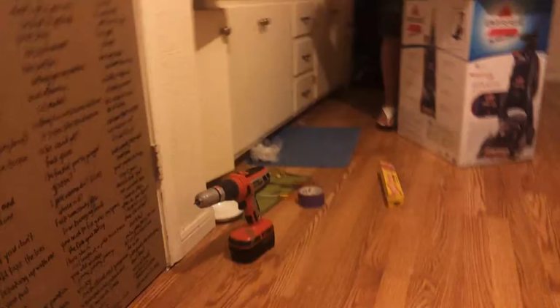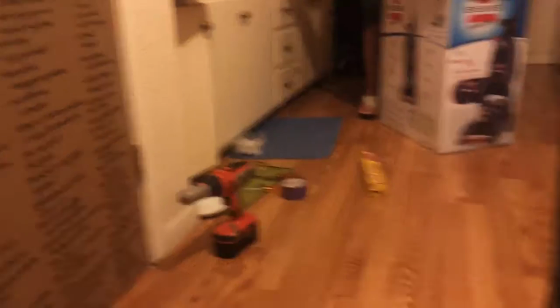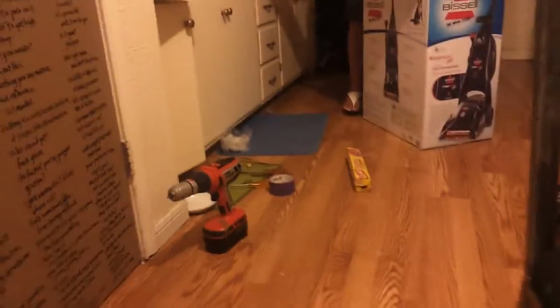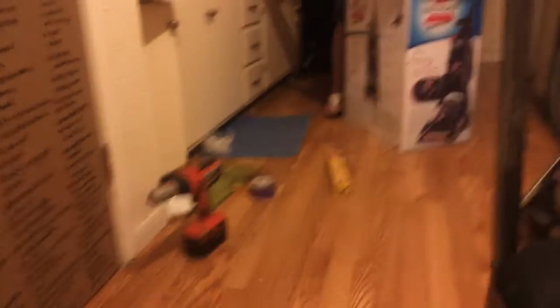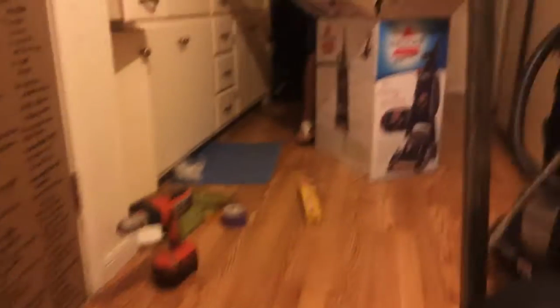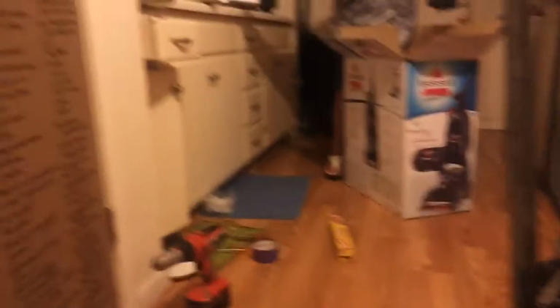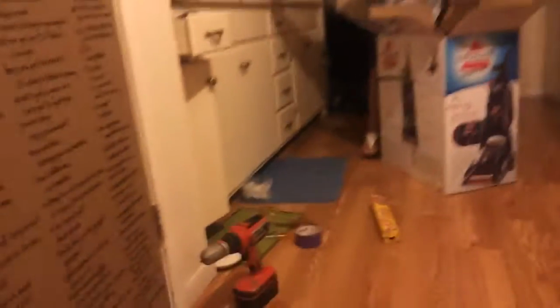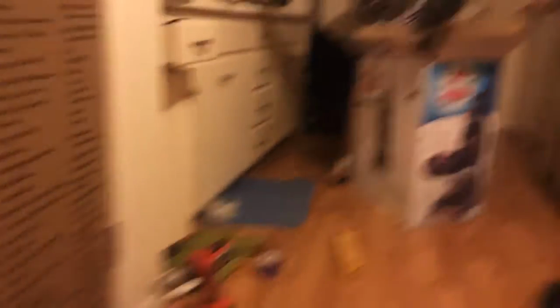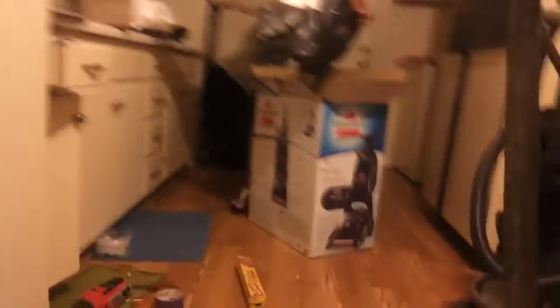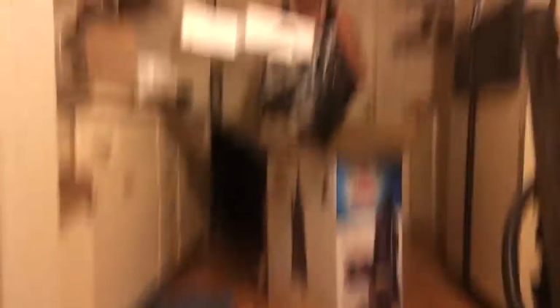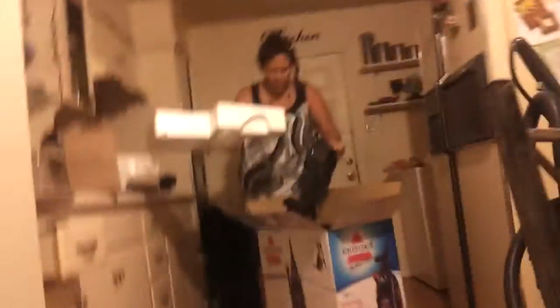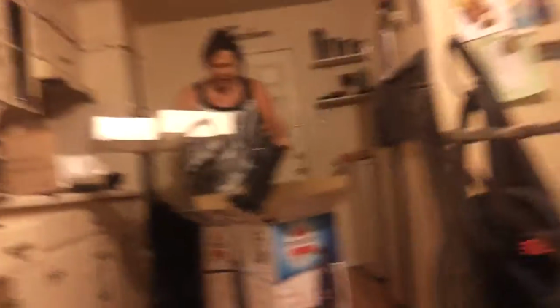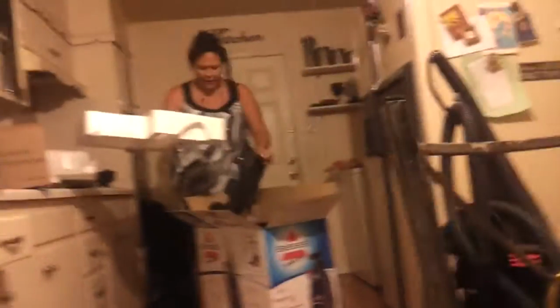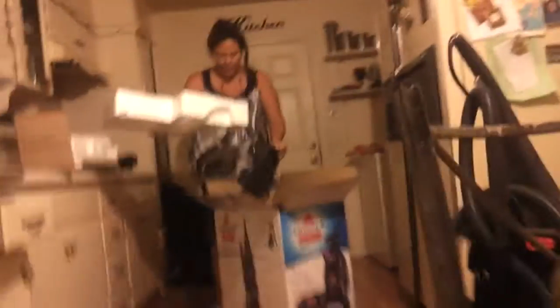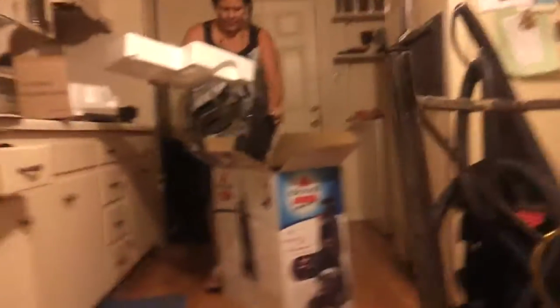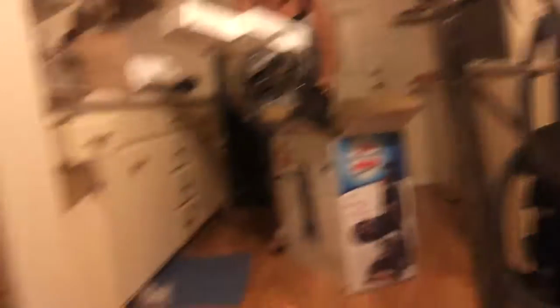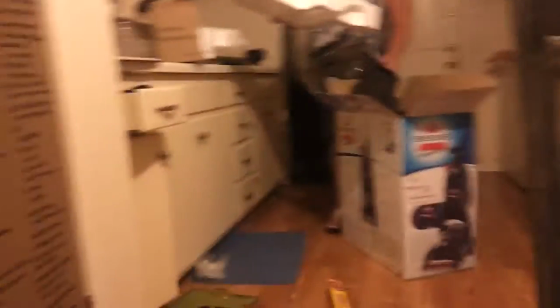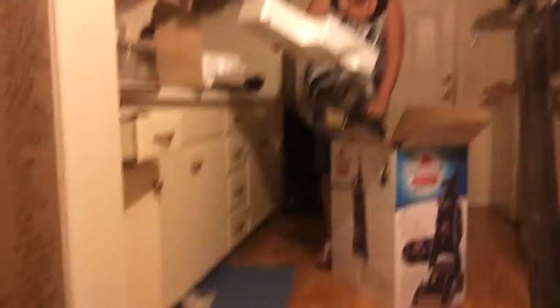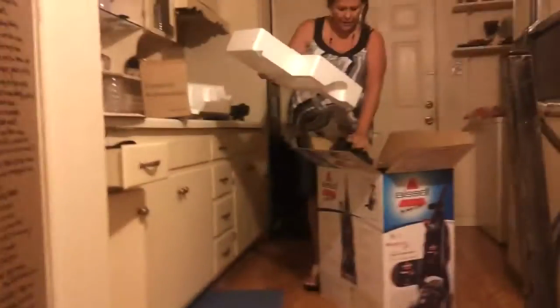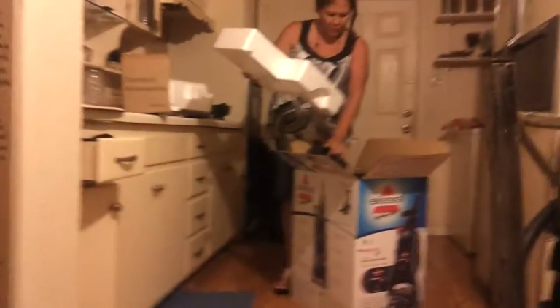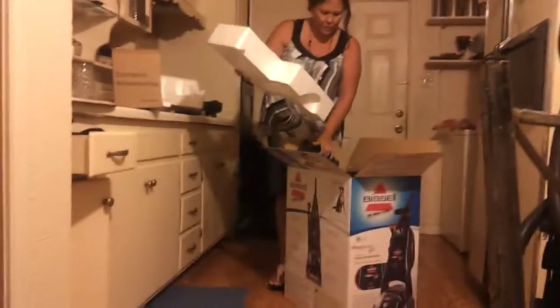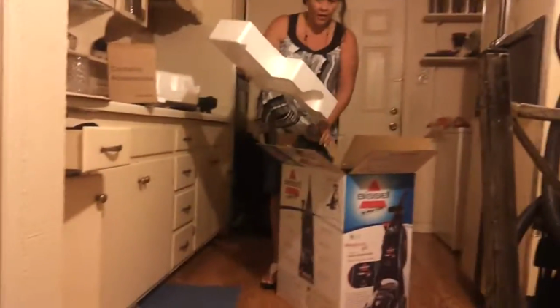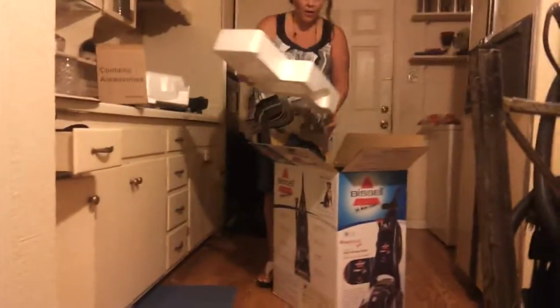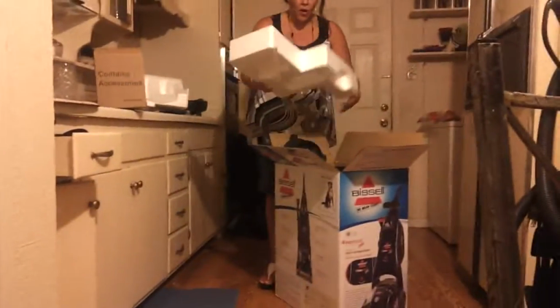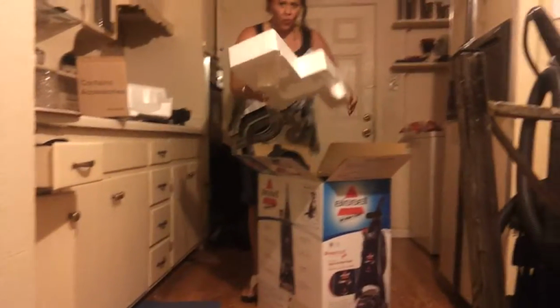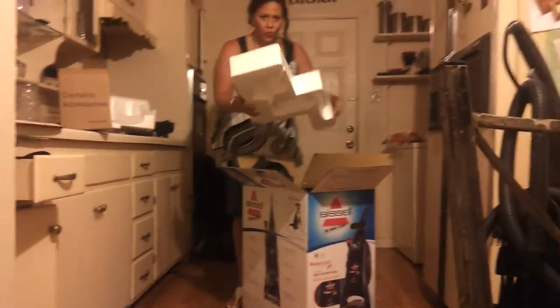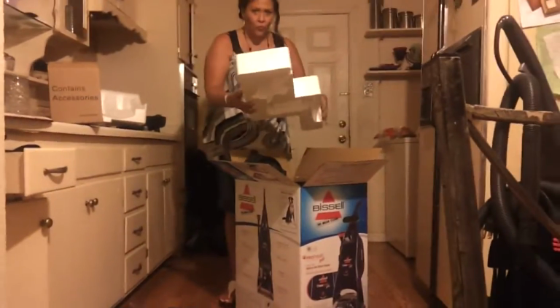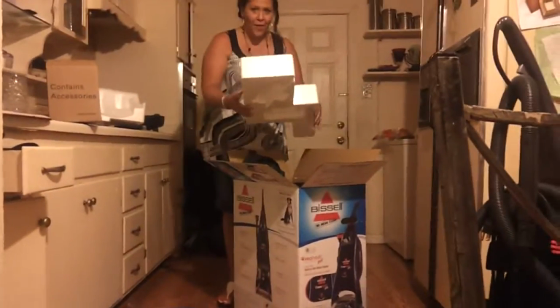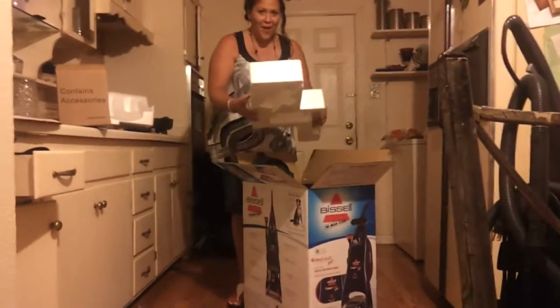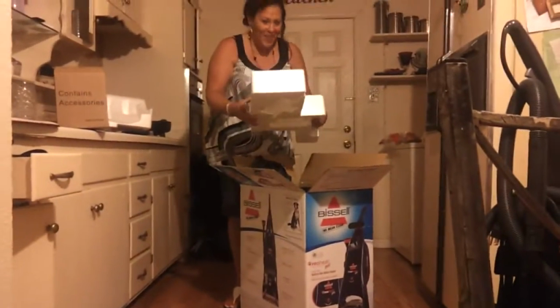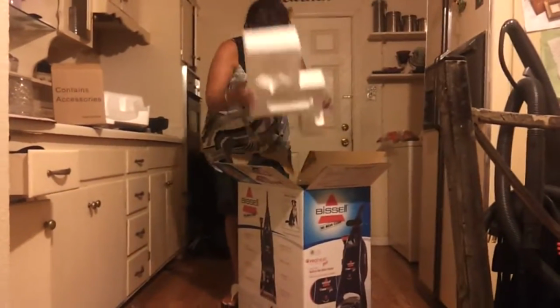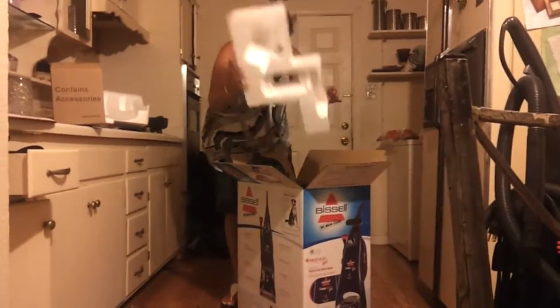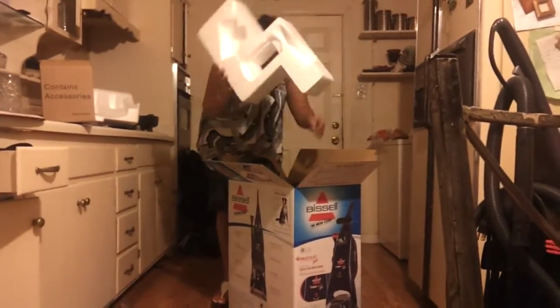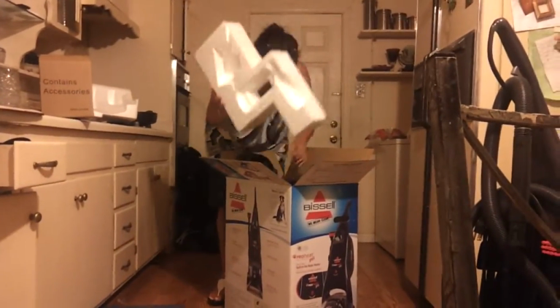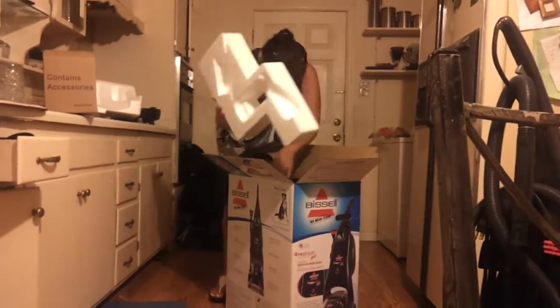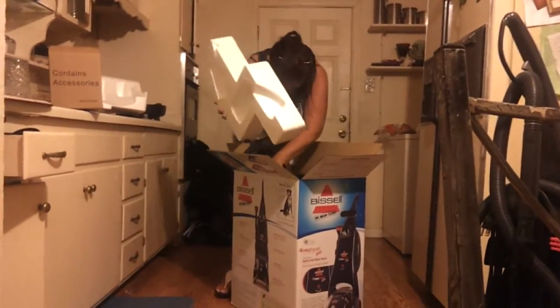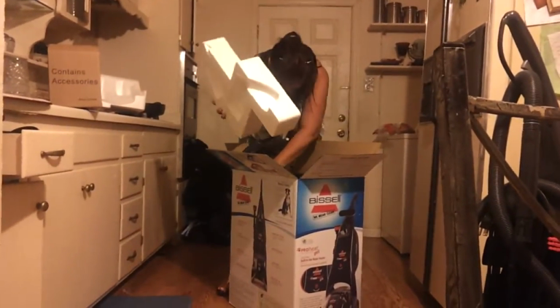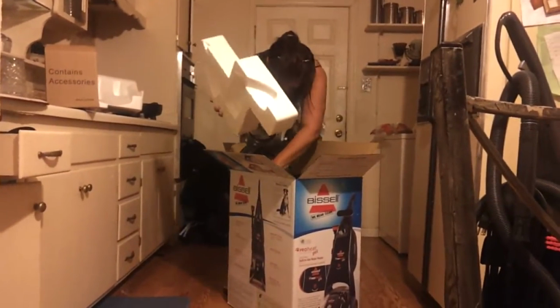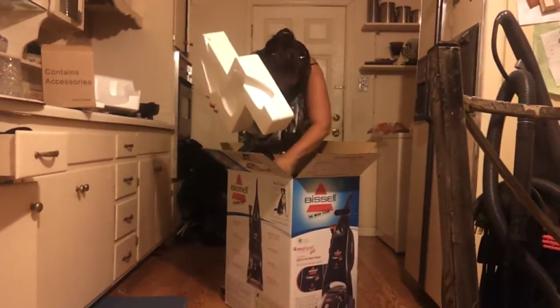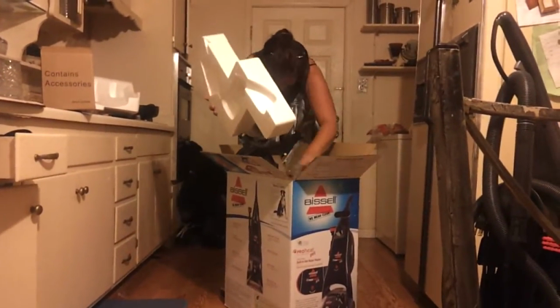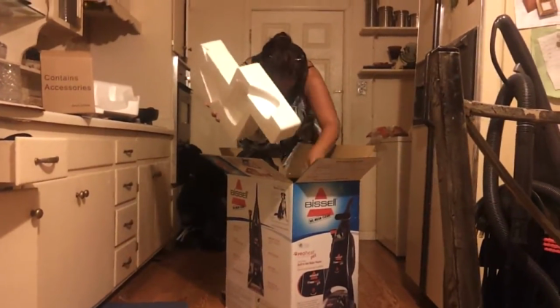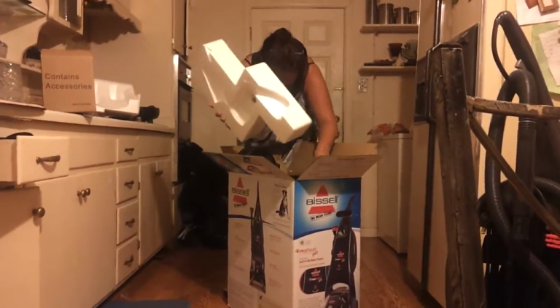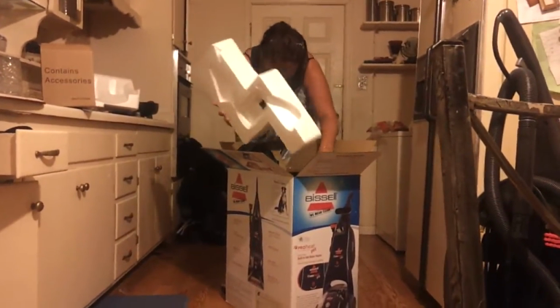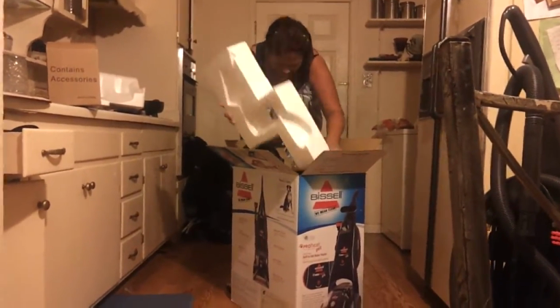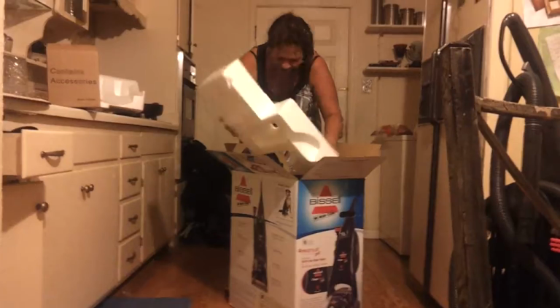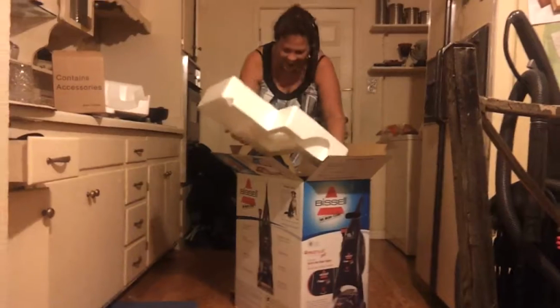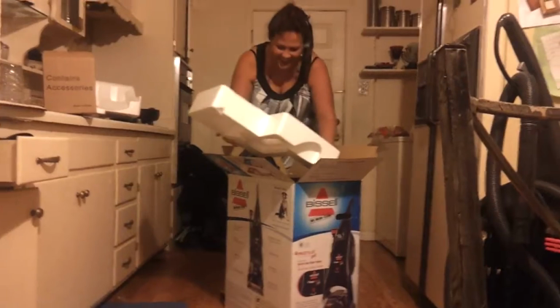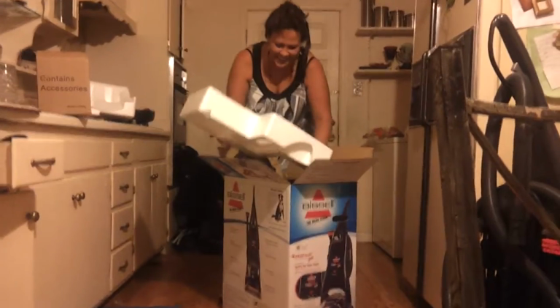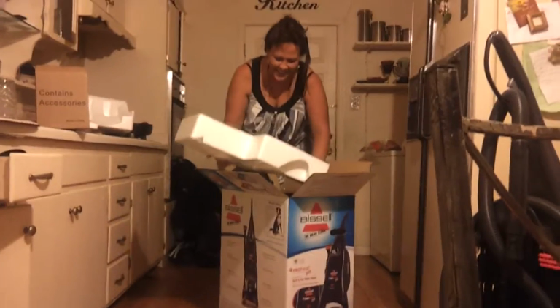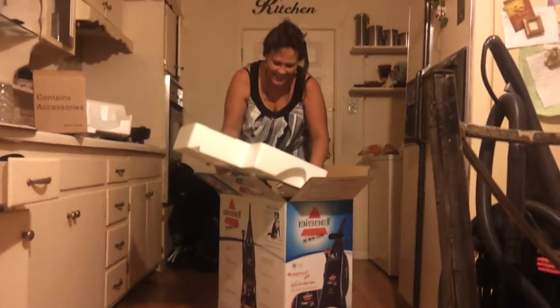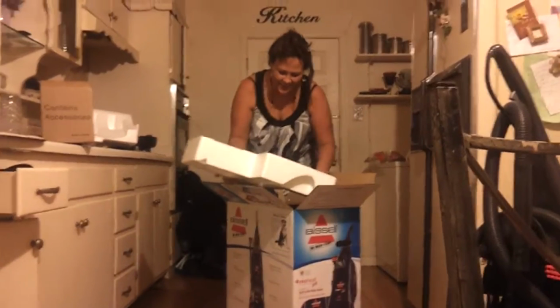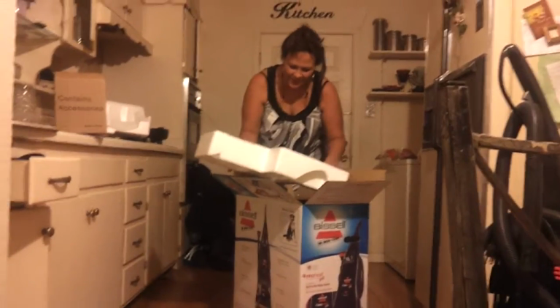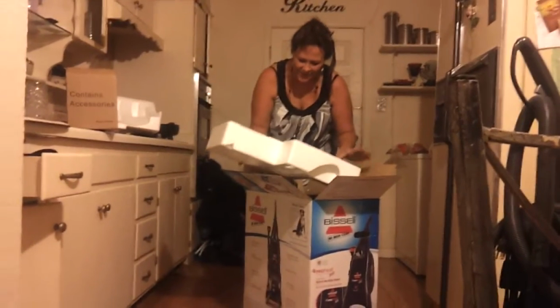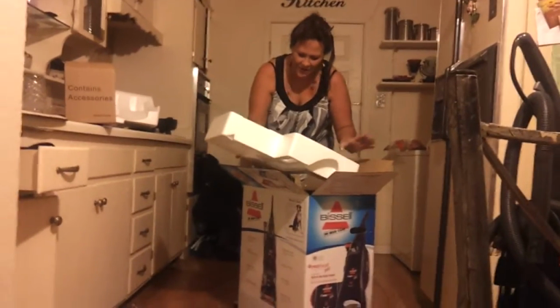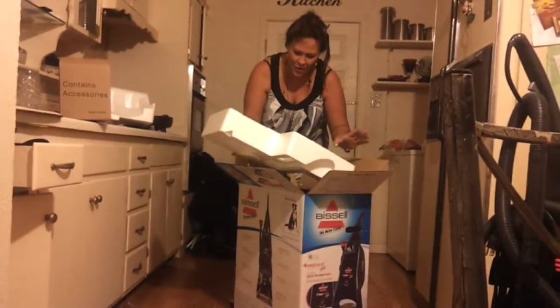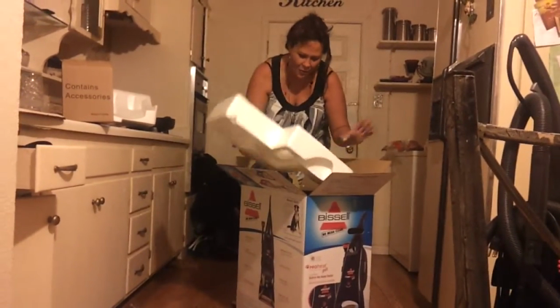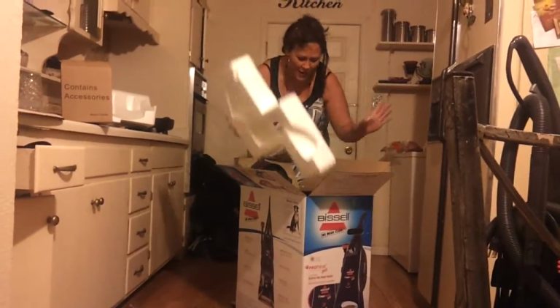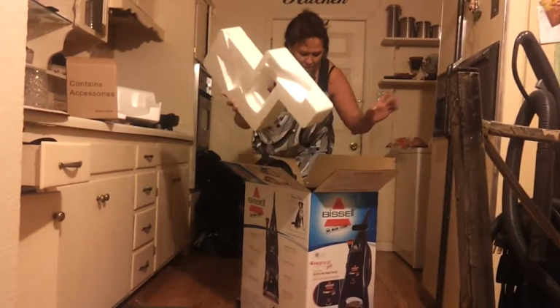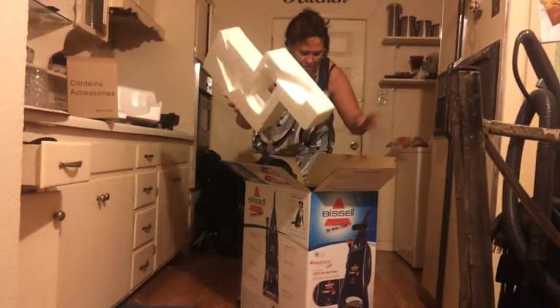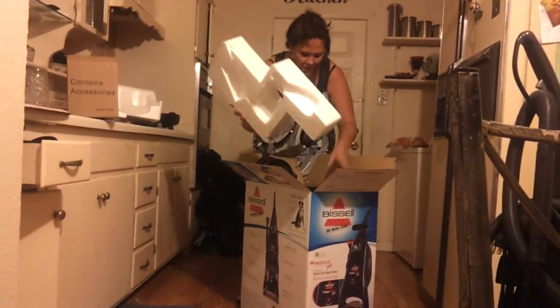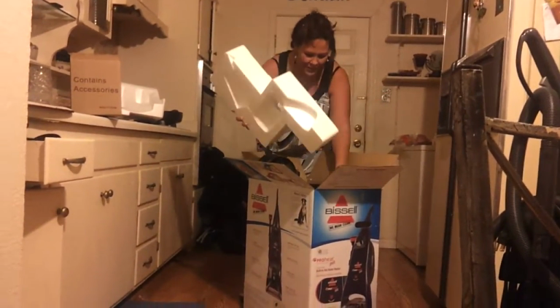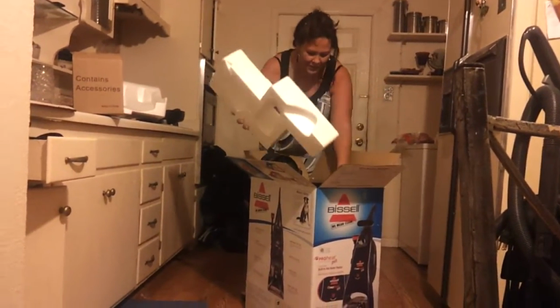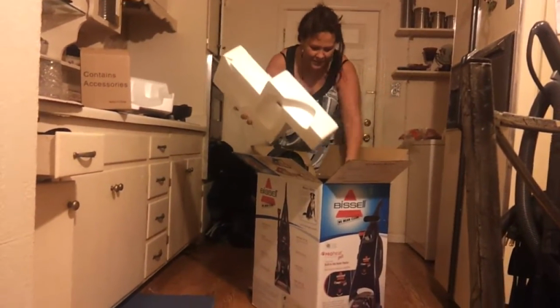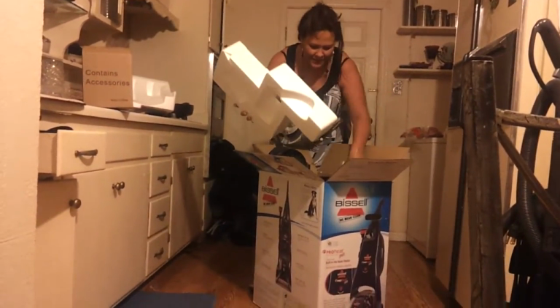Hold up. I can do this. I've assembled. I did this for Rainbow. I can do this.